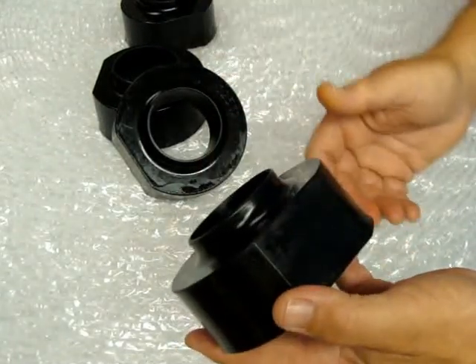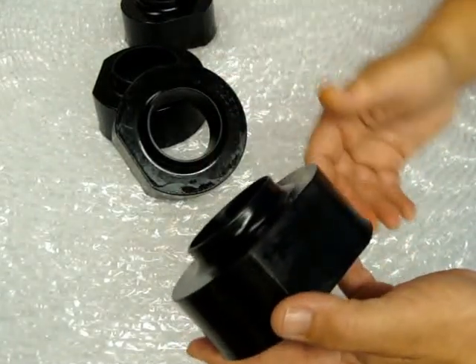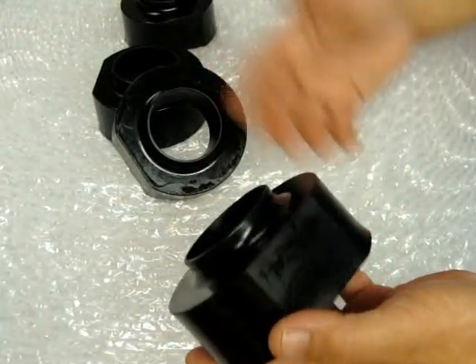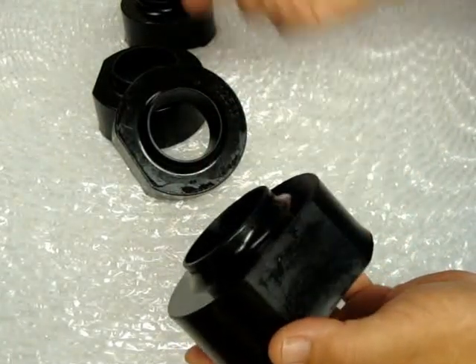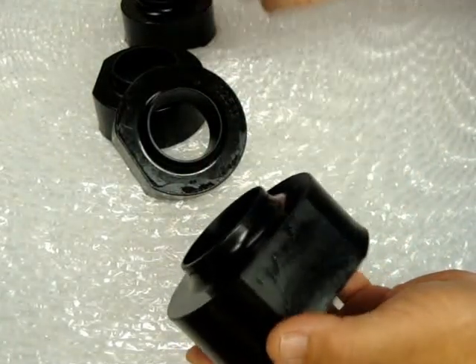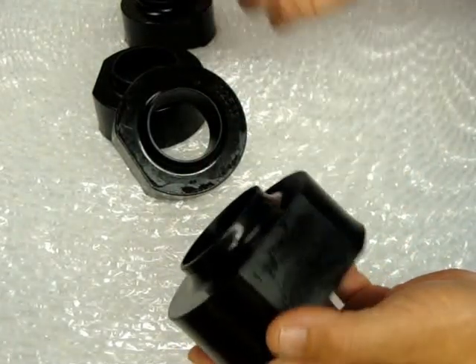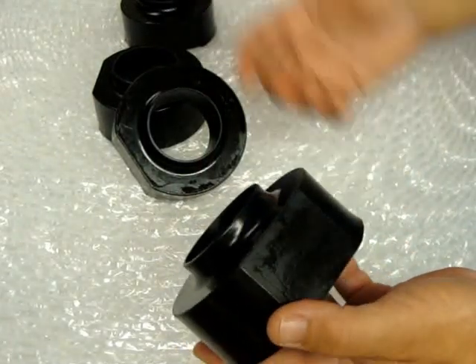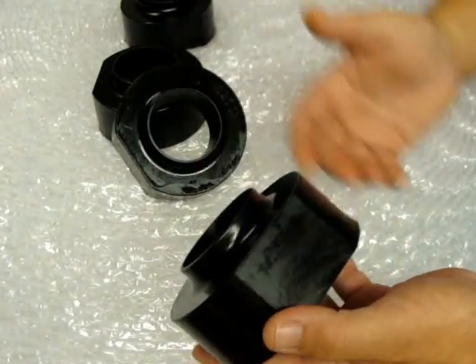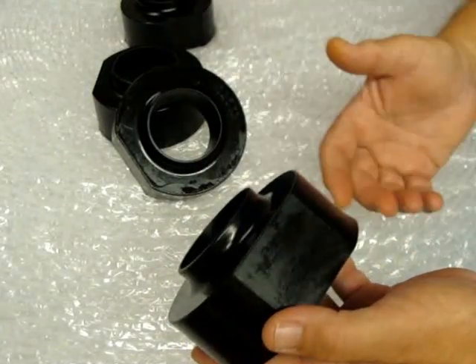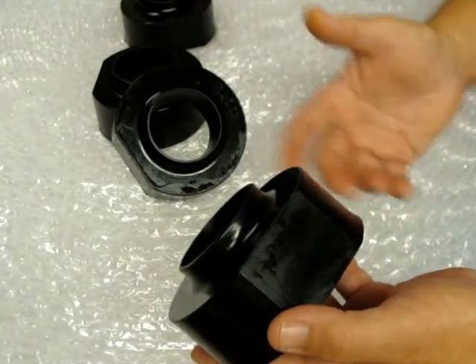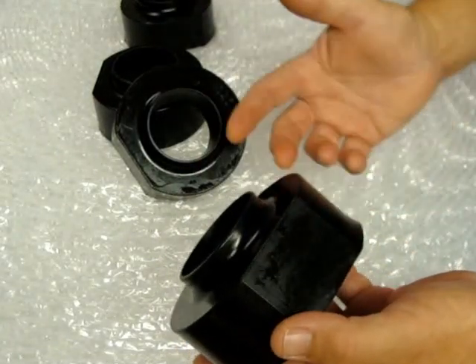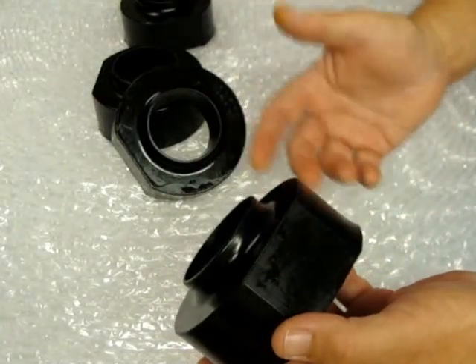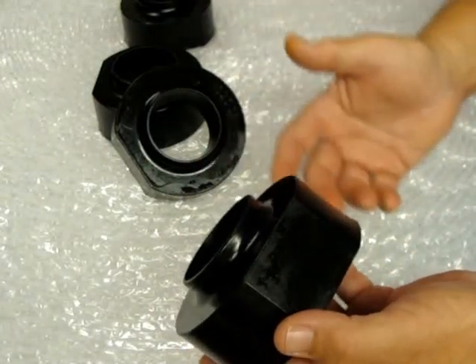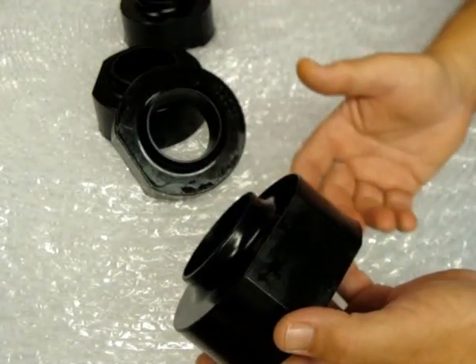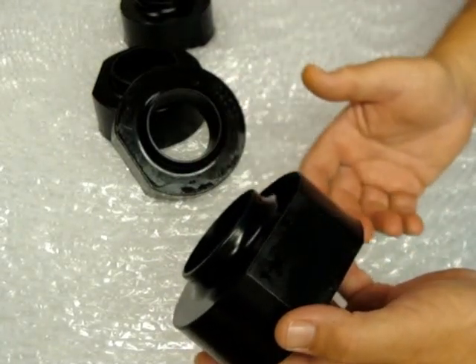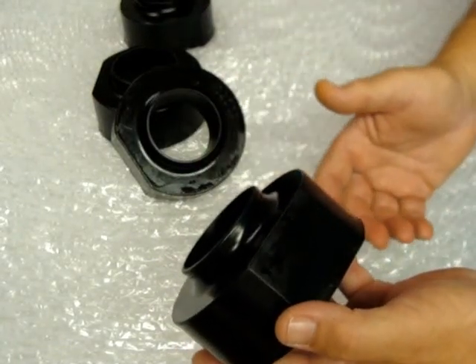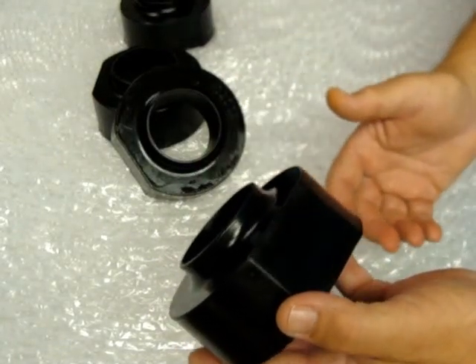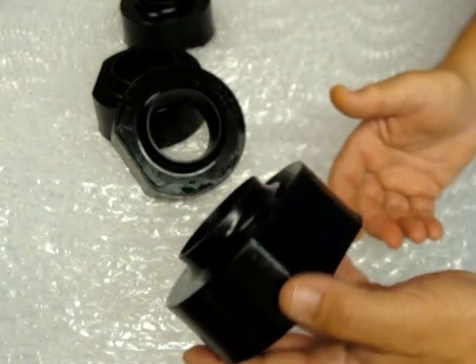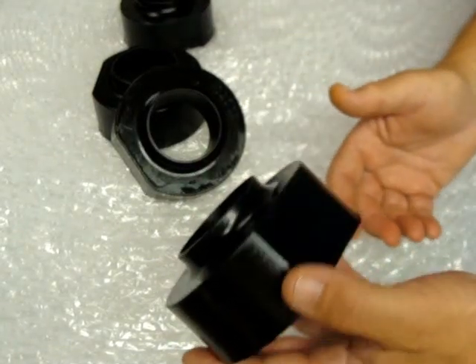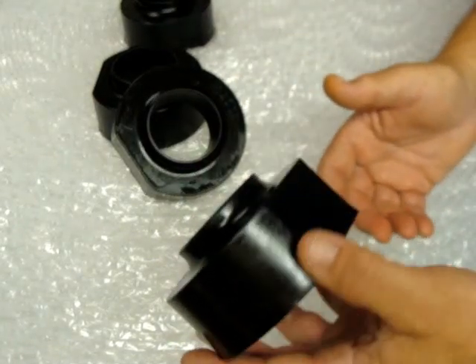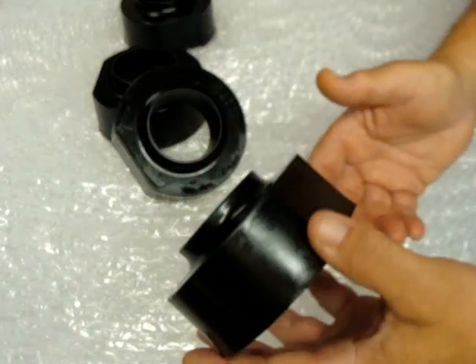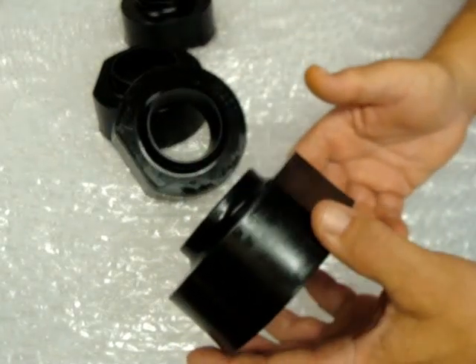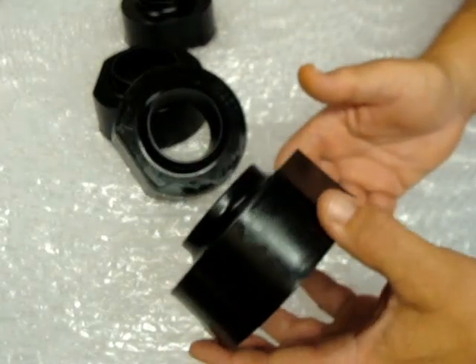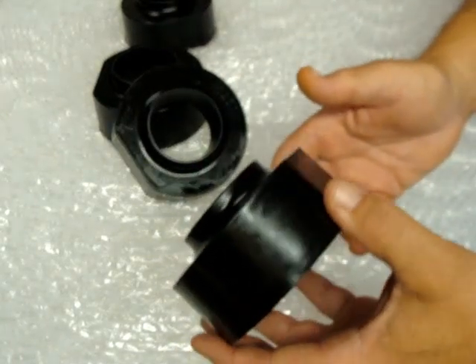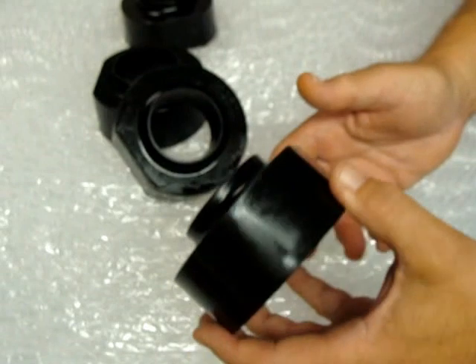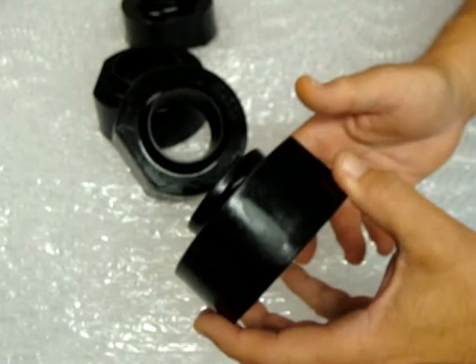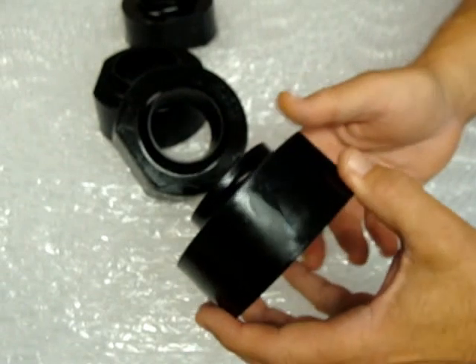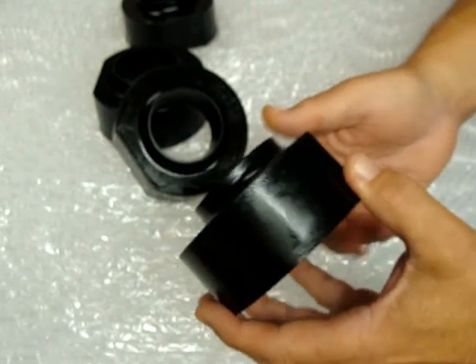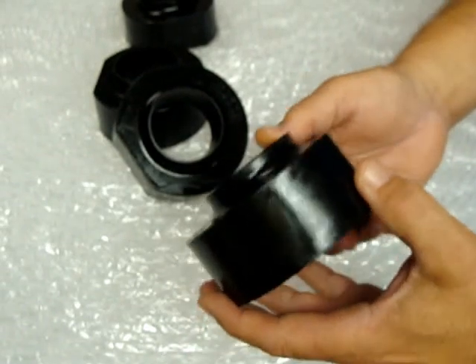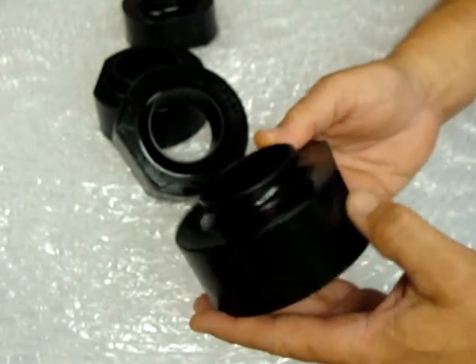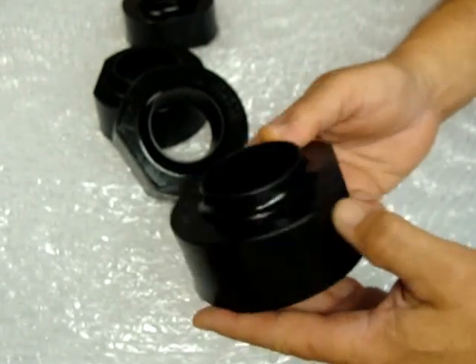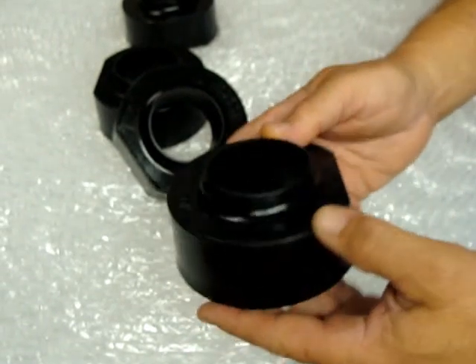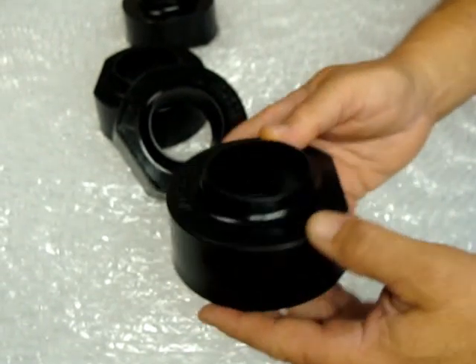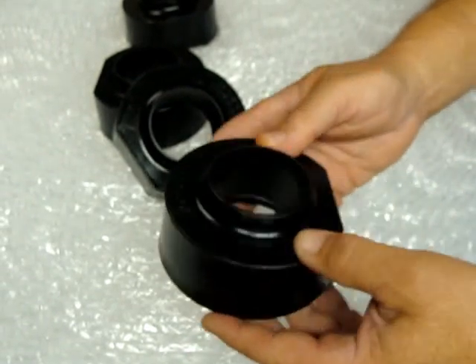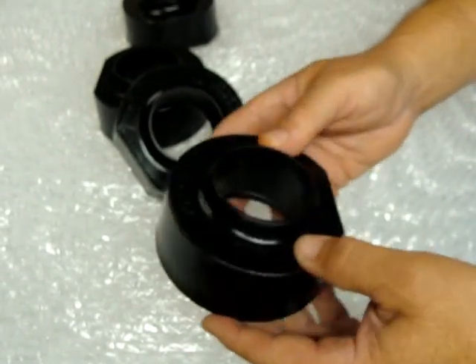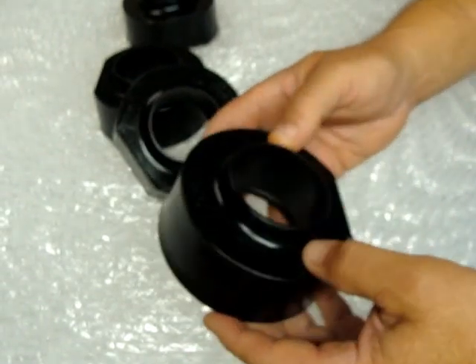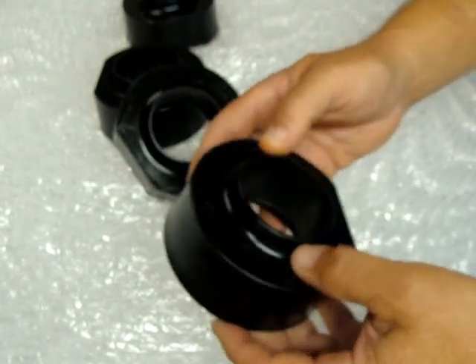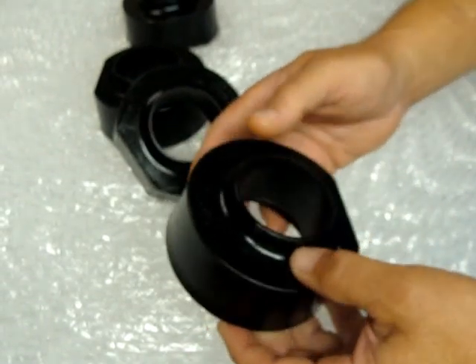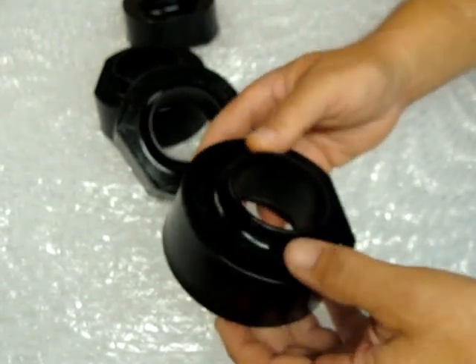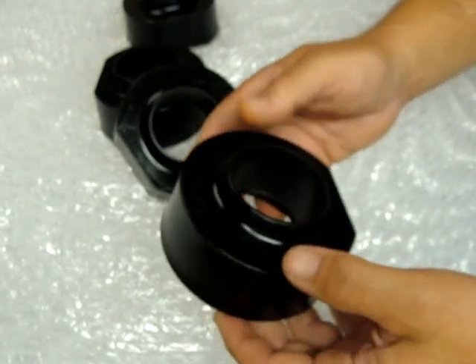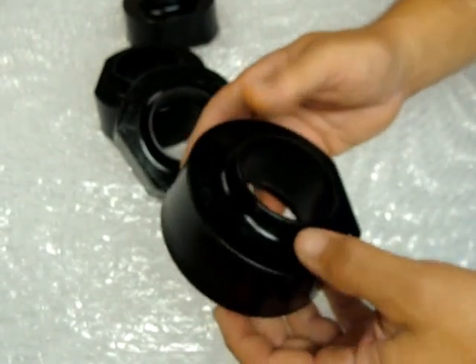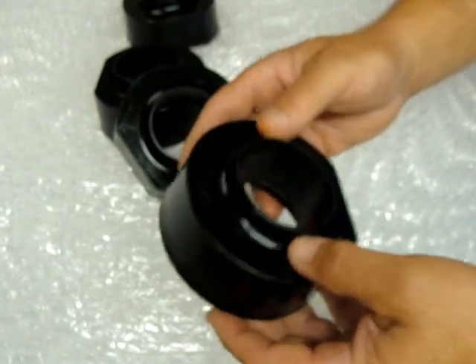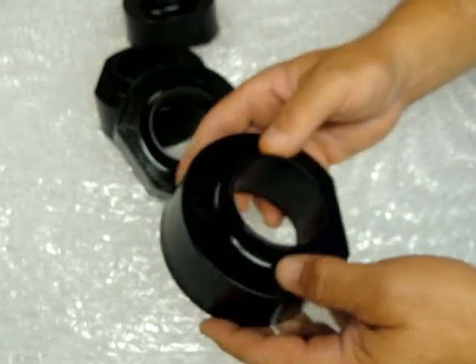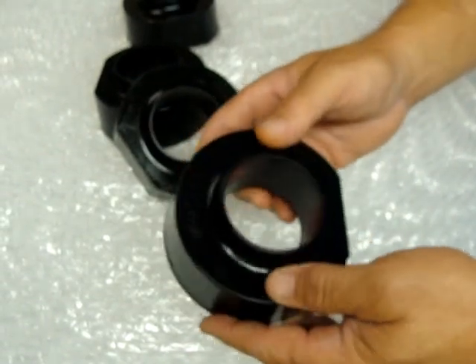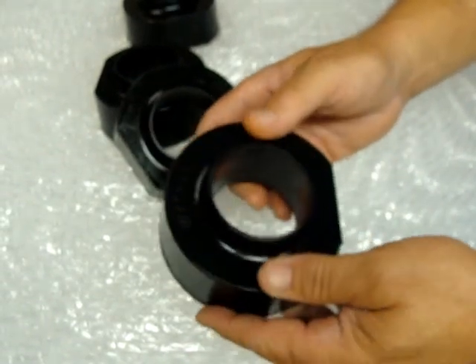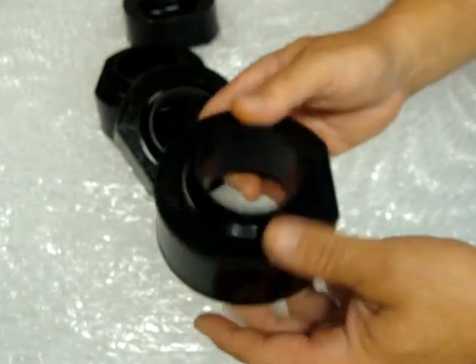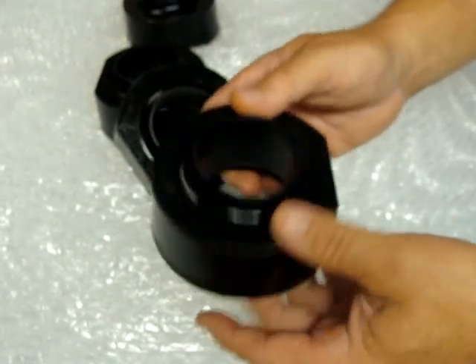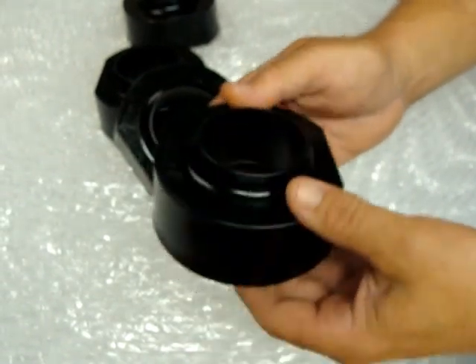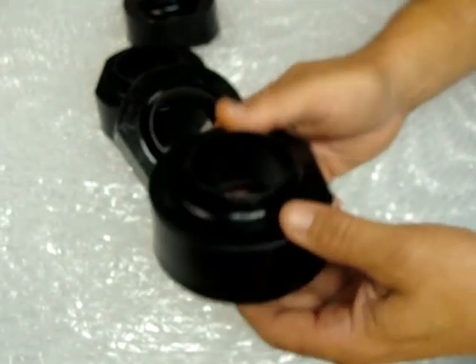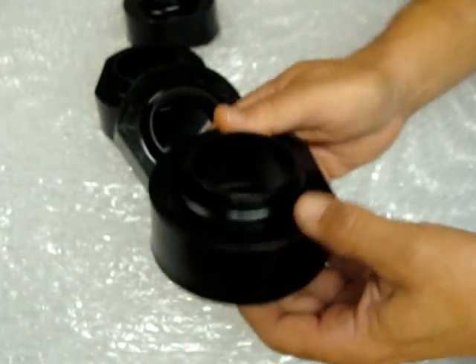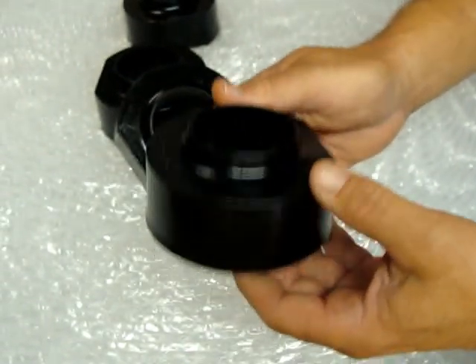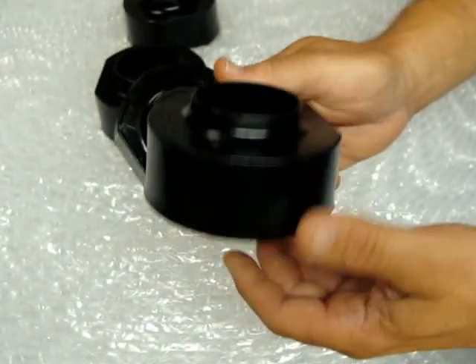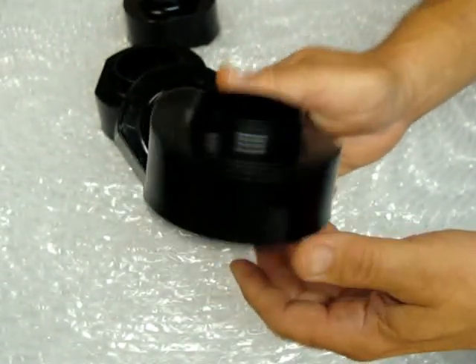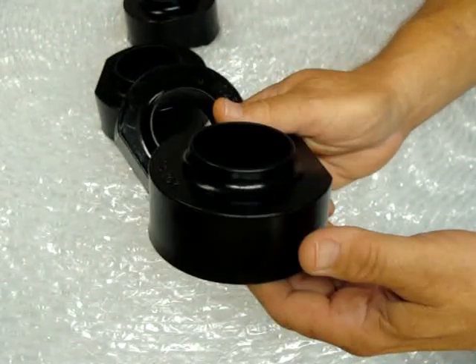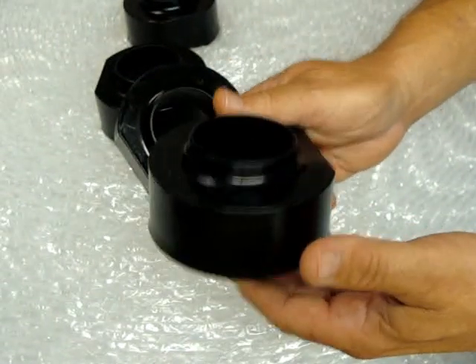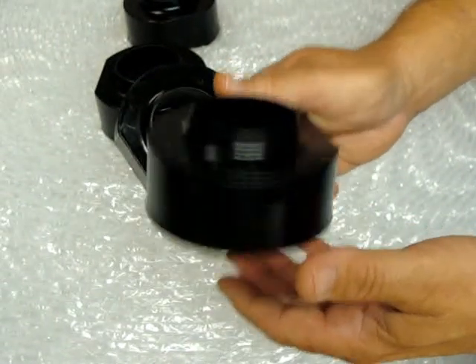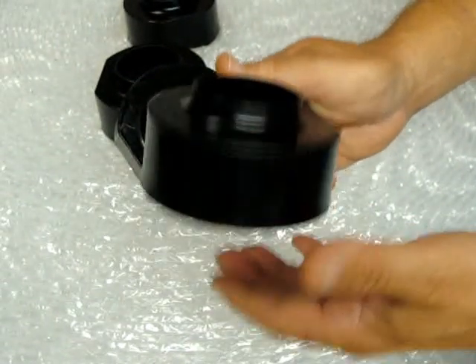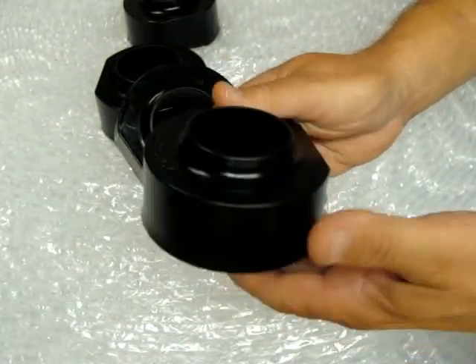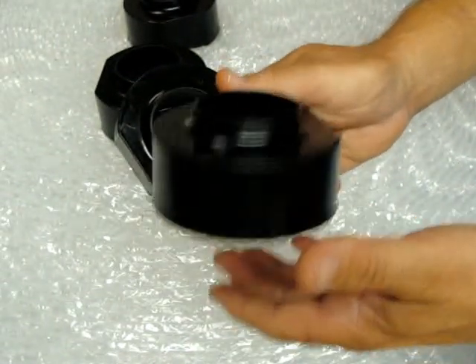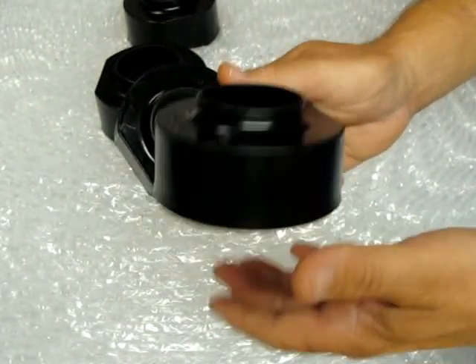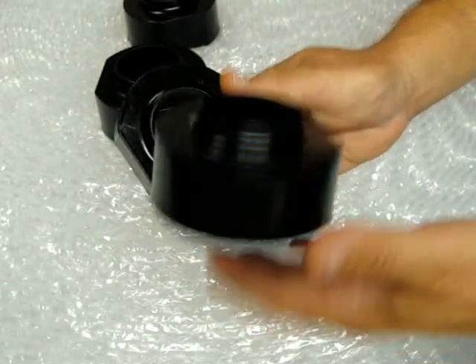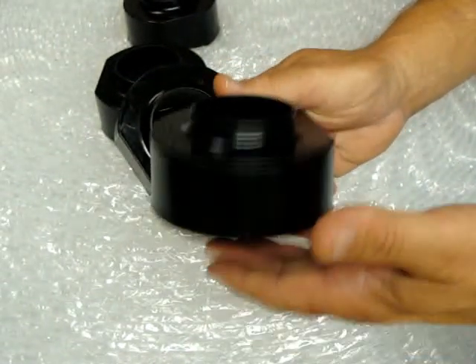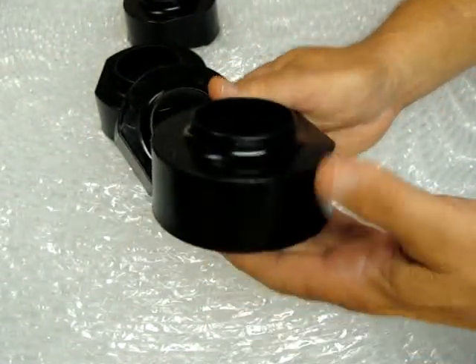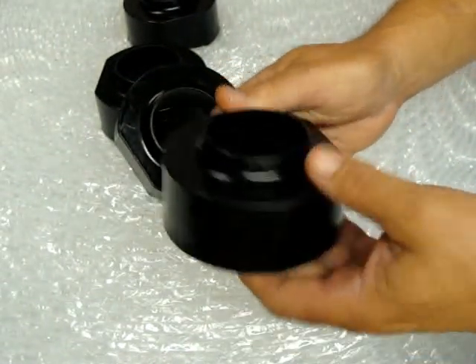In my opinion, you might as well put rocks between the springs — that's the same ride you're going to get. You definitely want to go with a high-density polyethylene material.